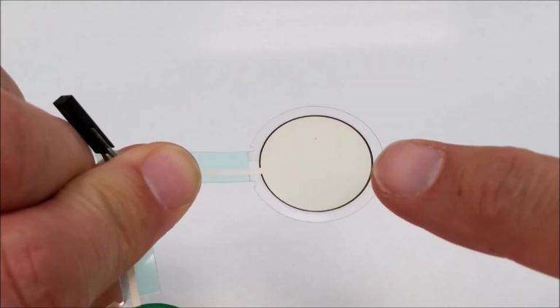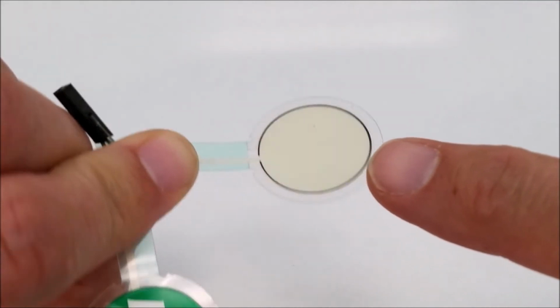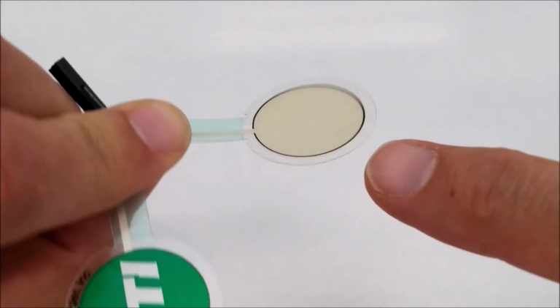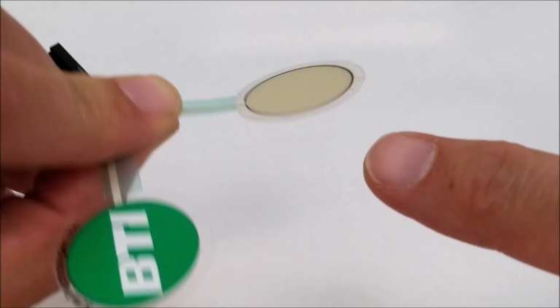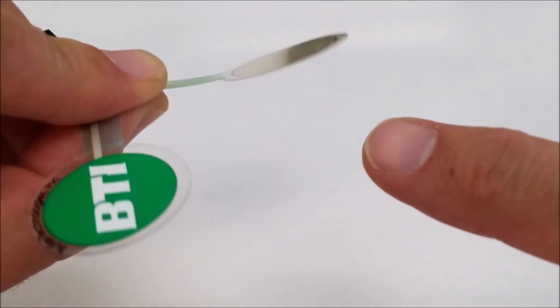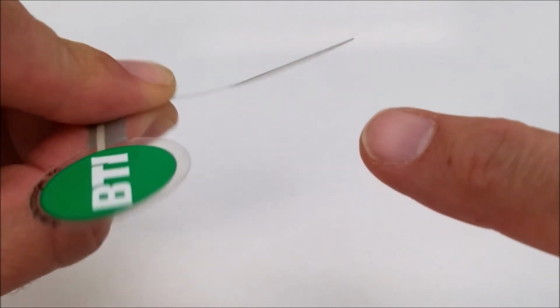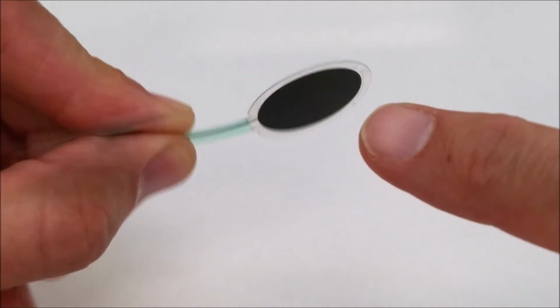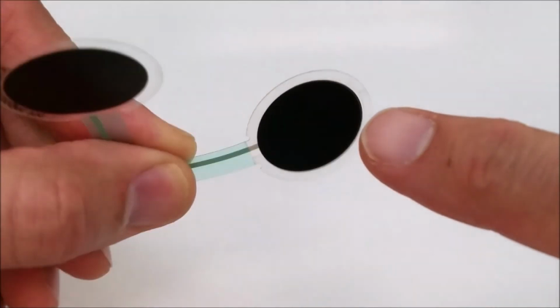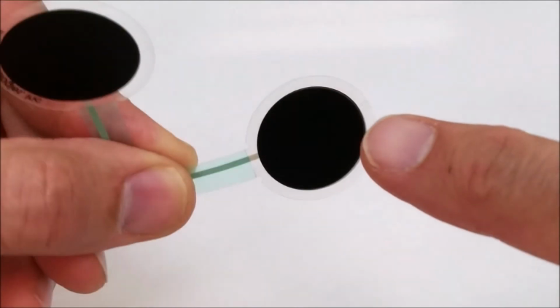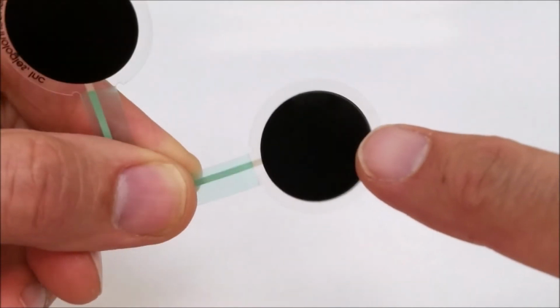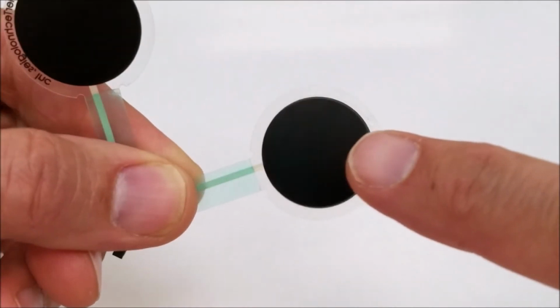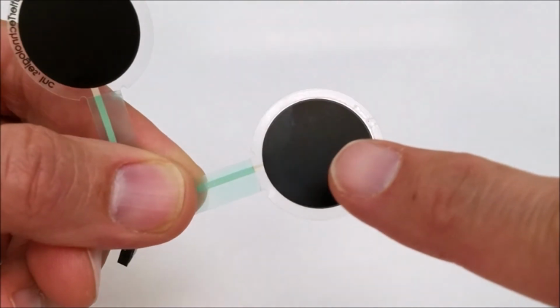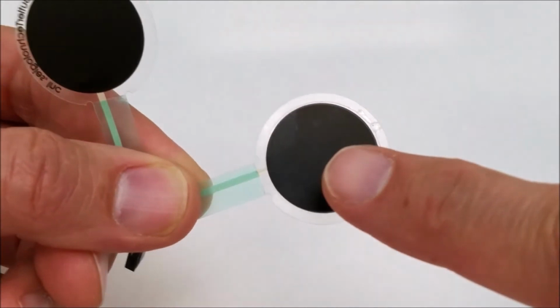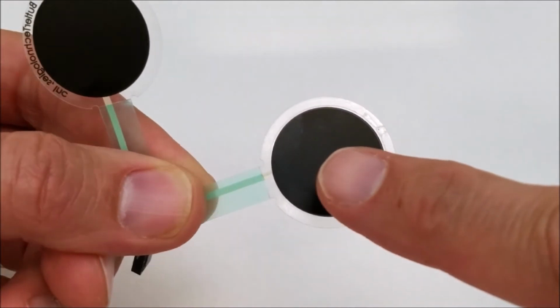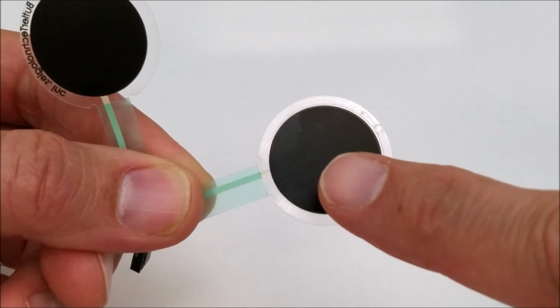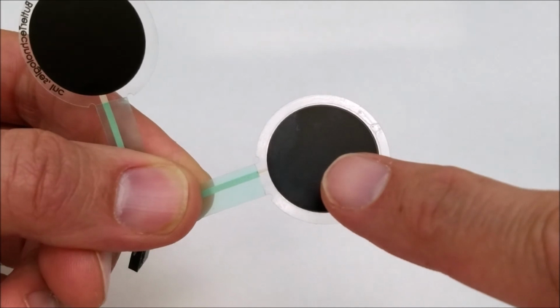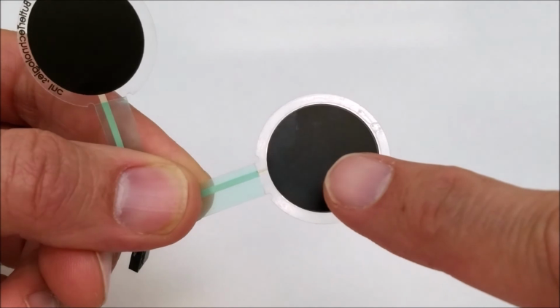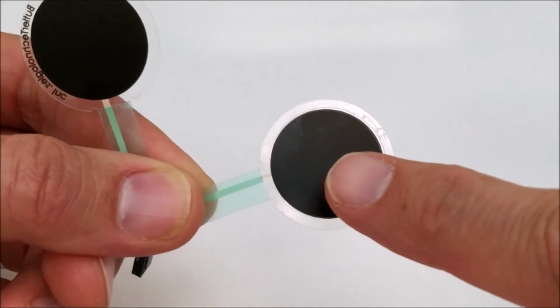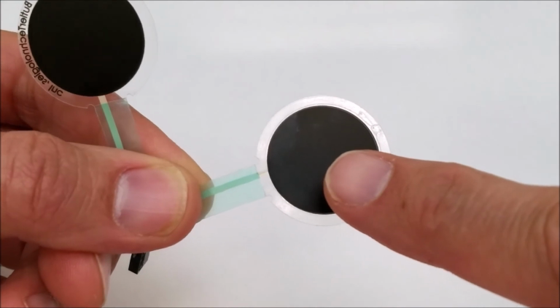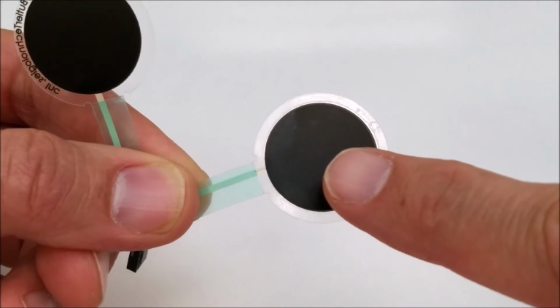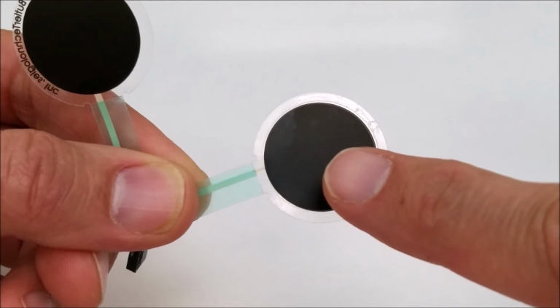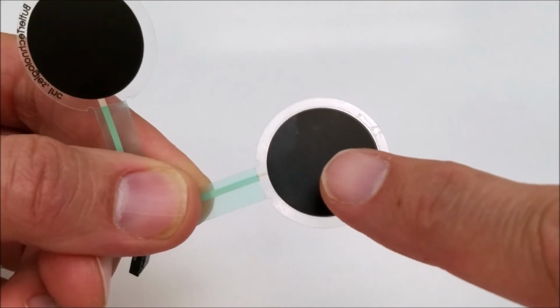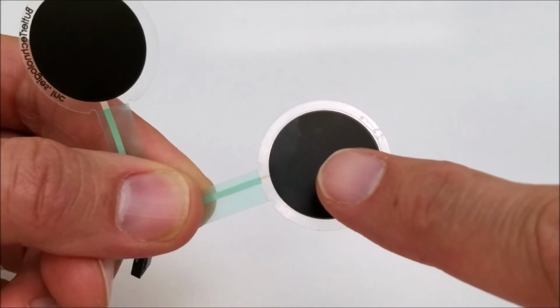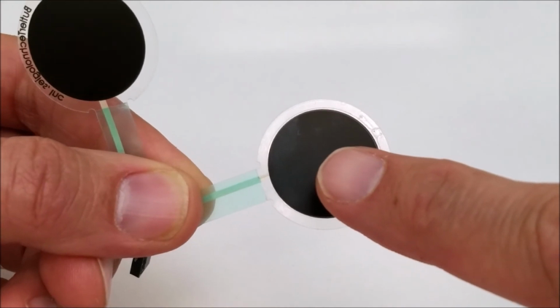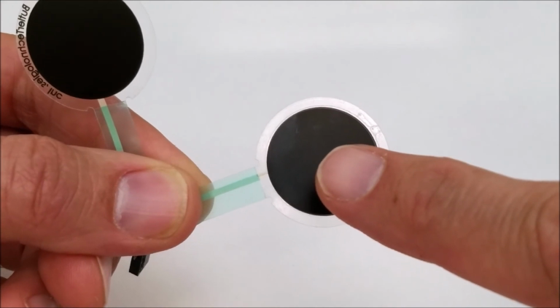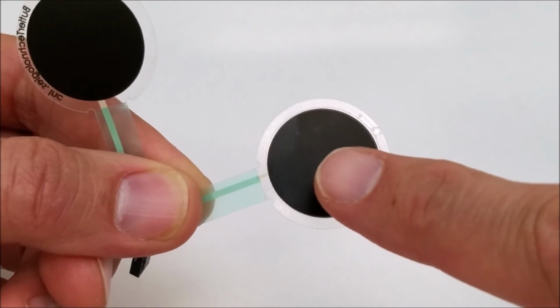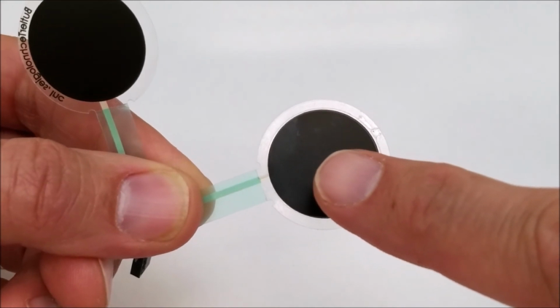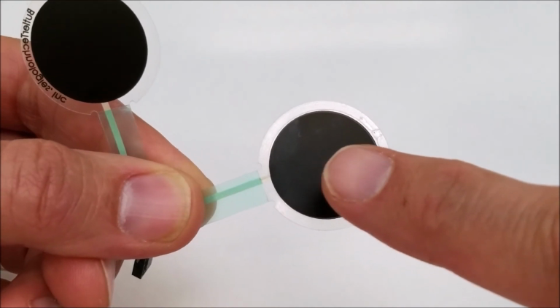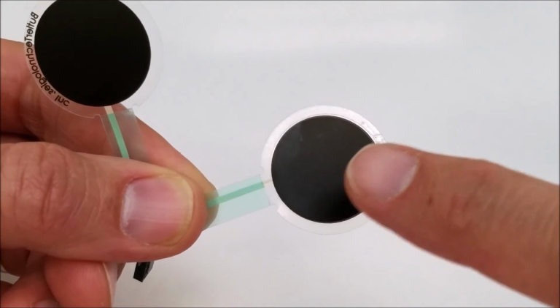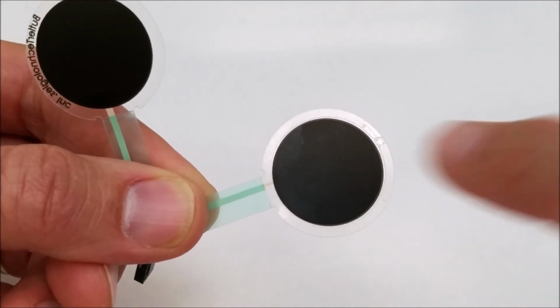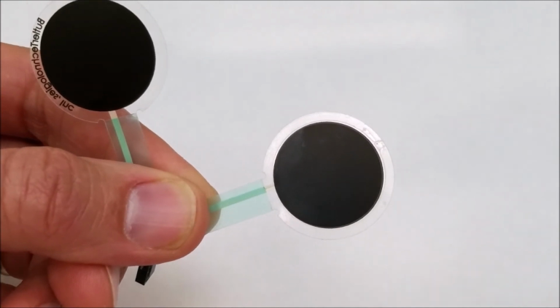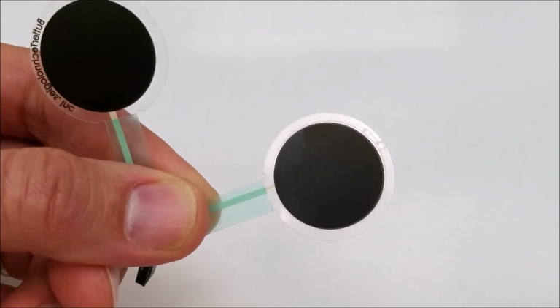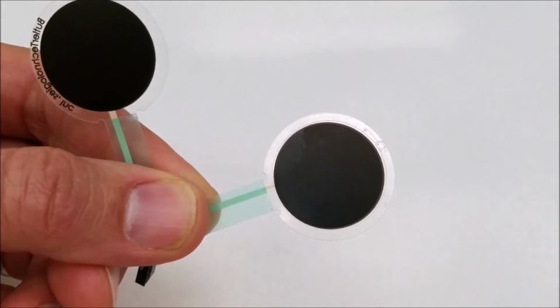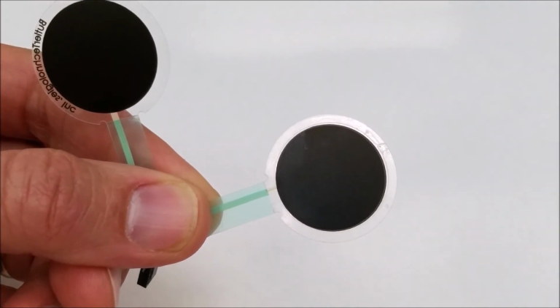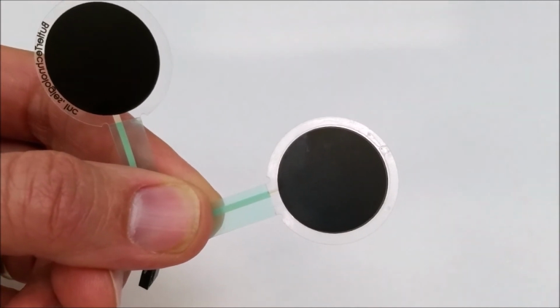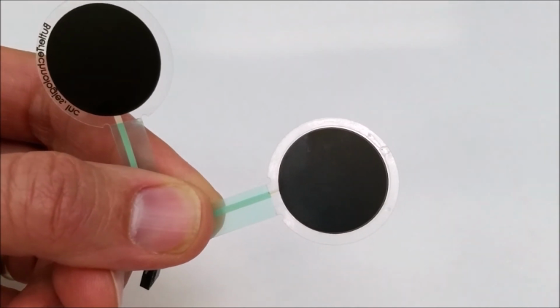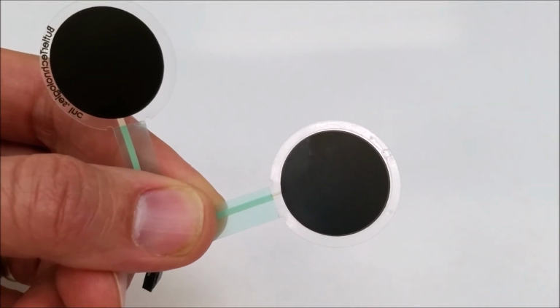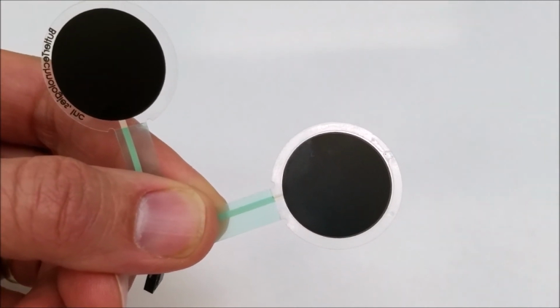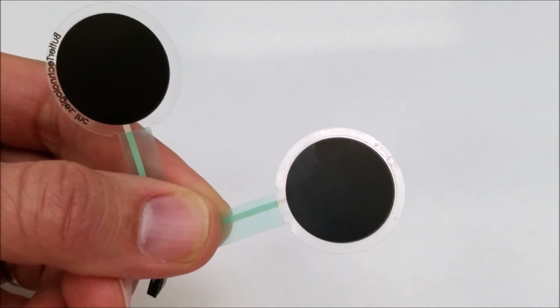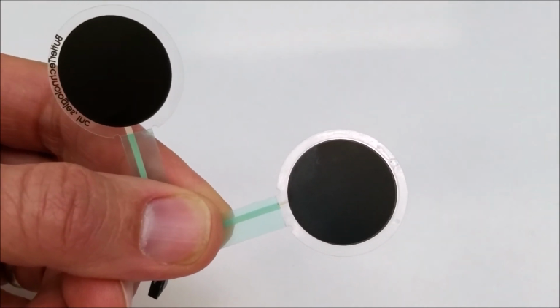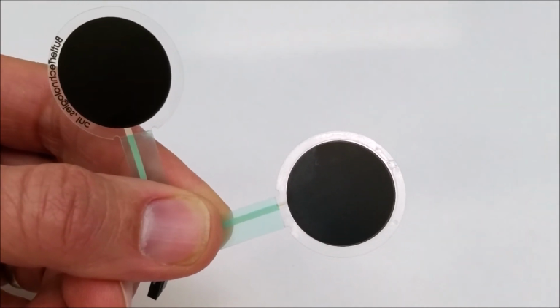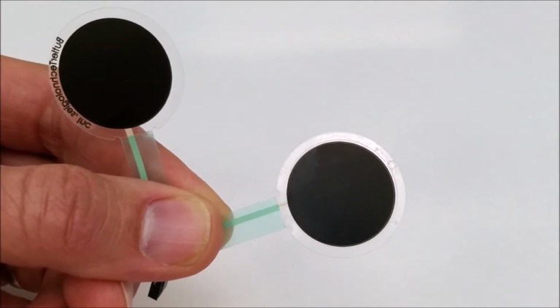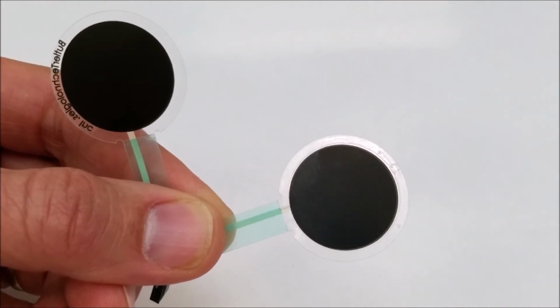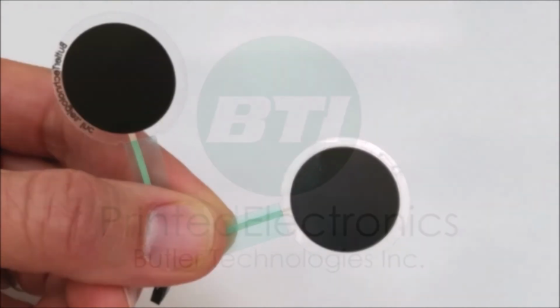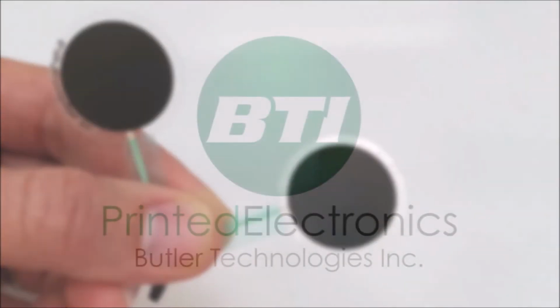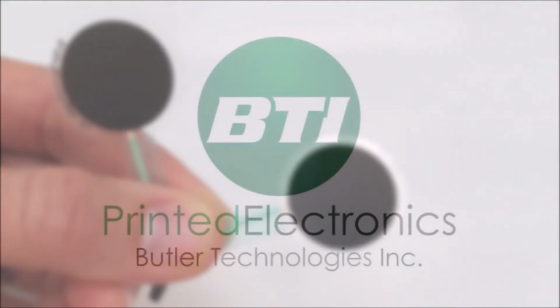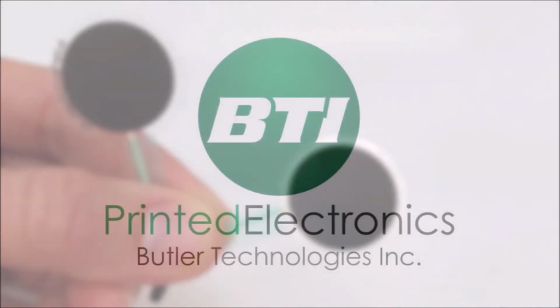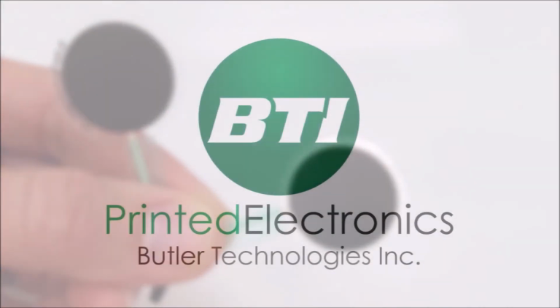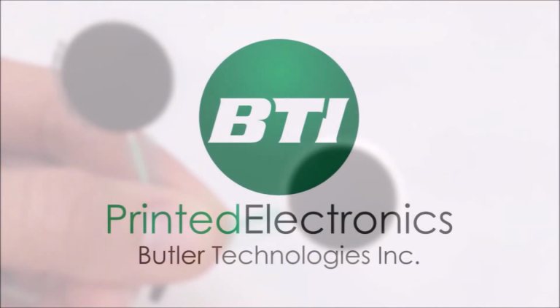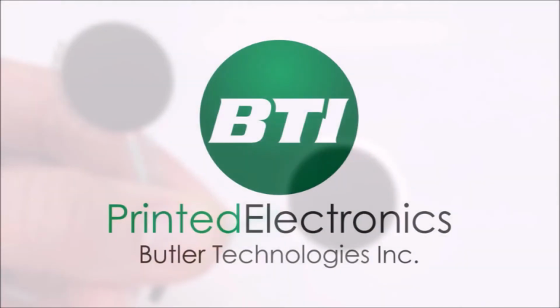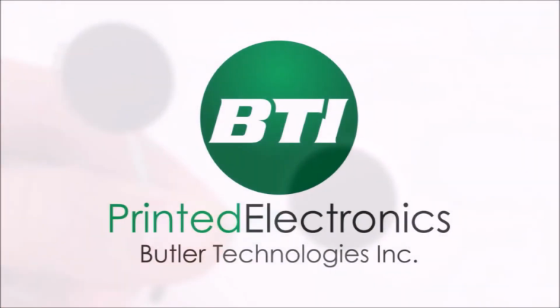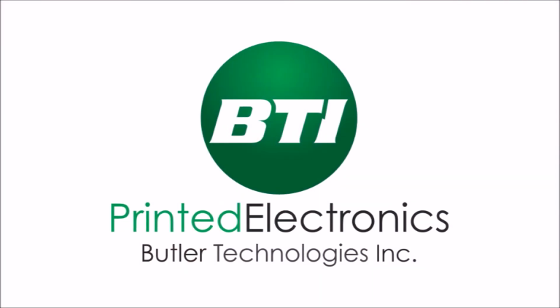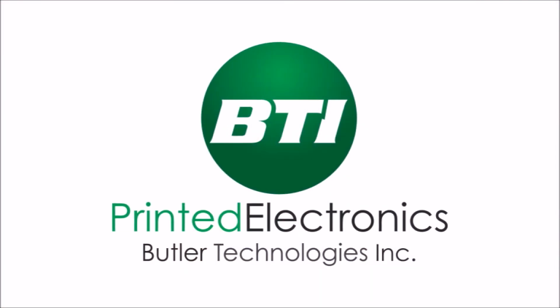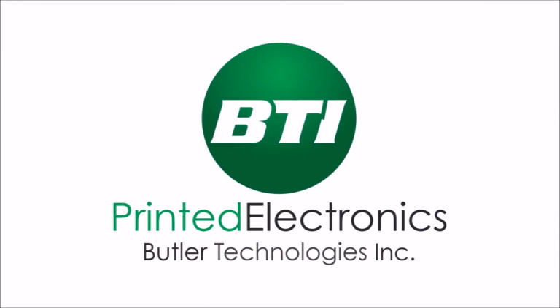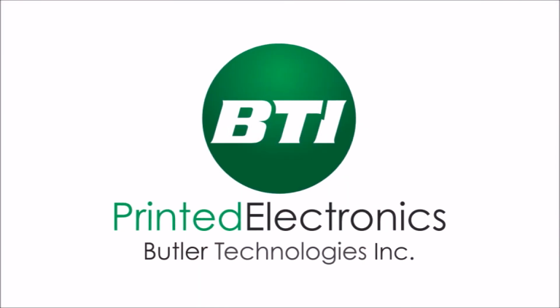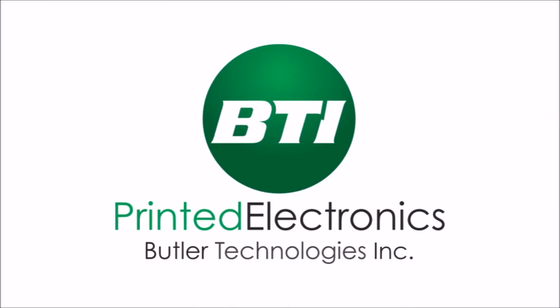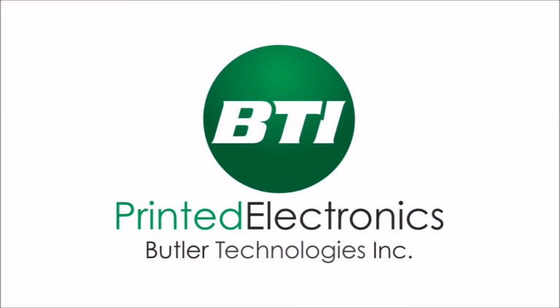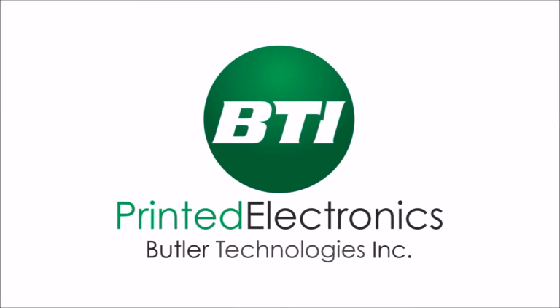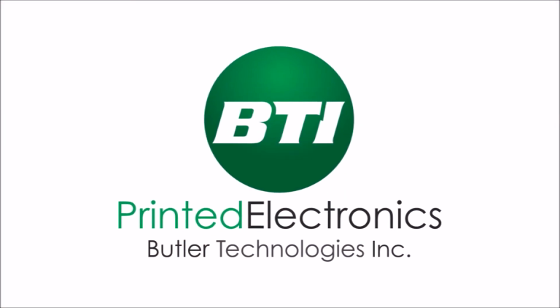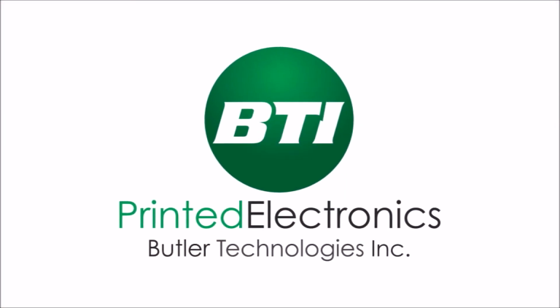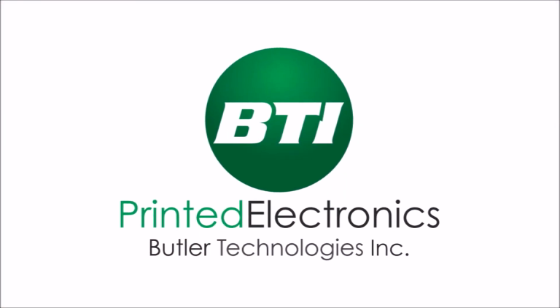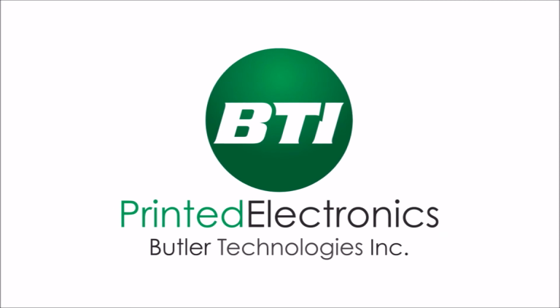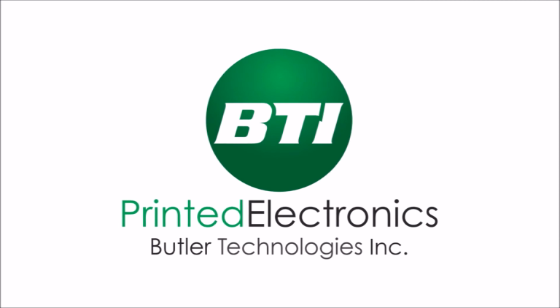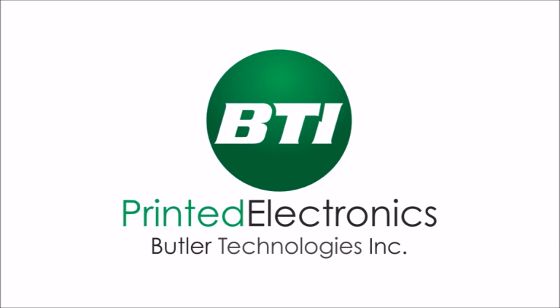Butler Tech has worked on many force sensing resistor applications and would love to work with you on your next project.